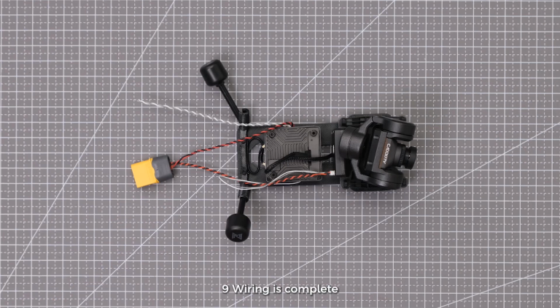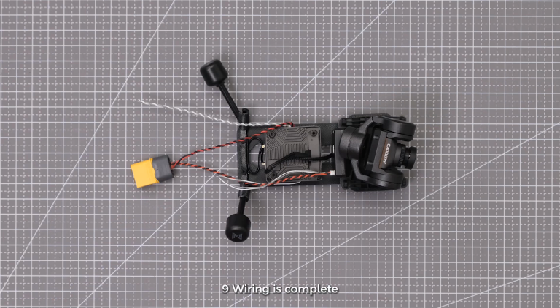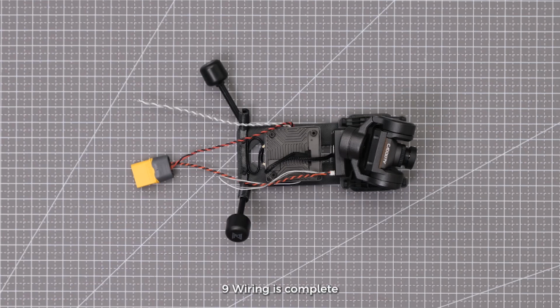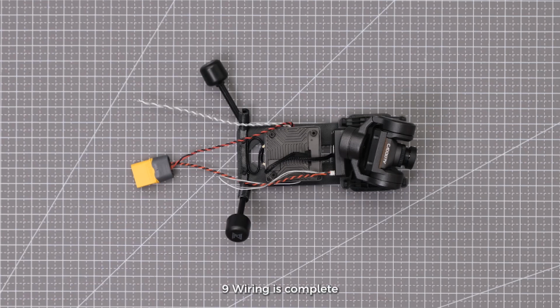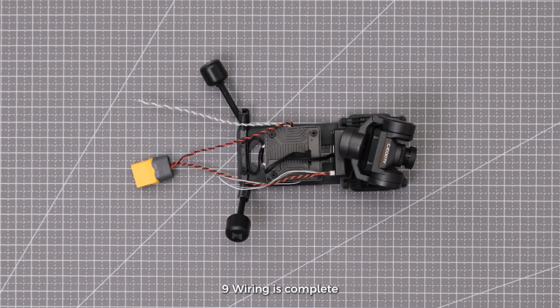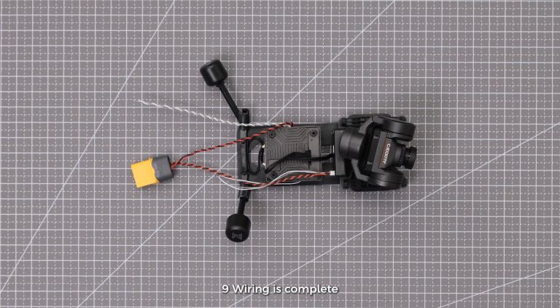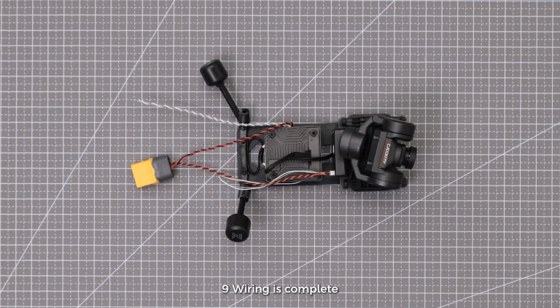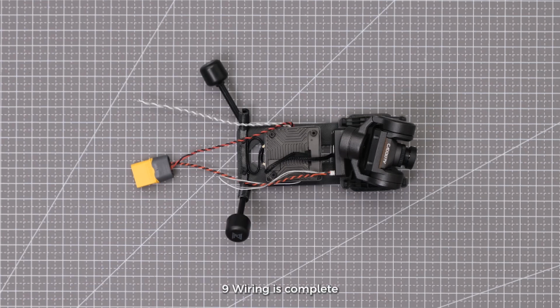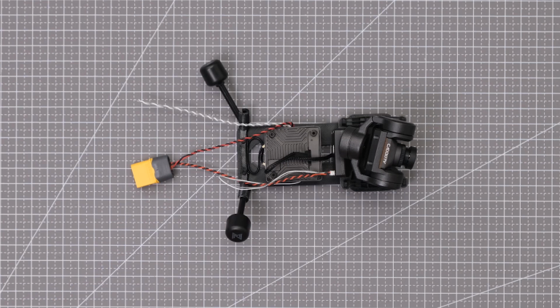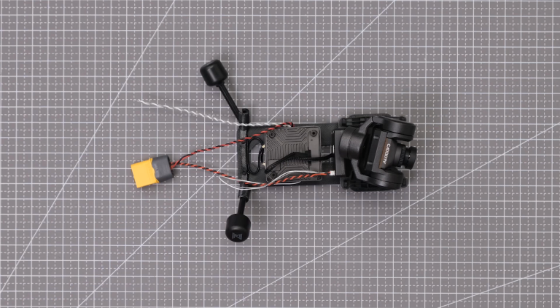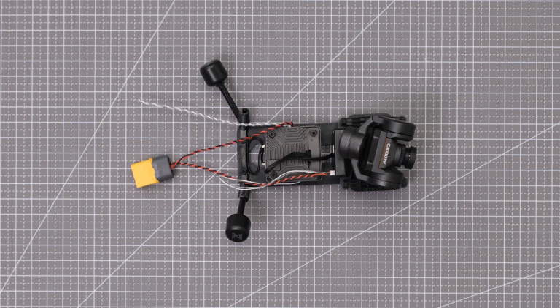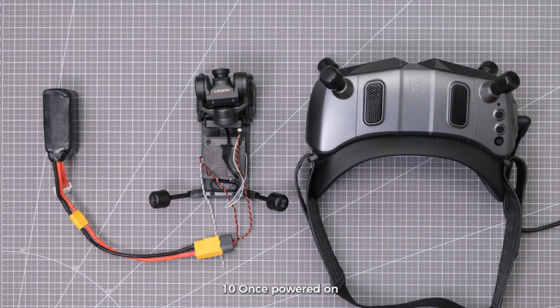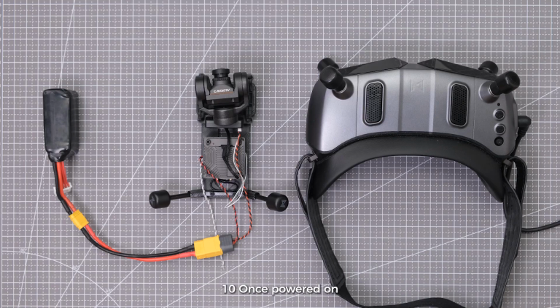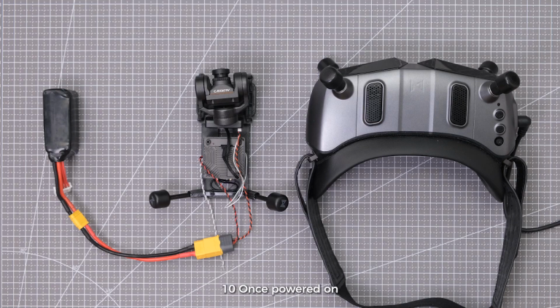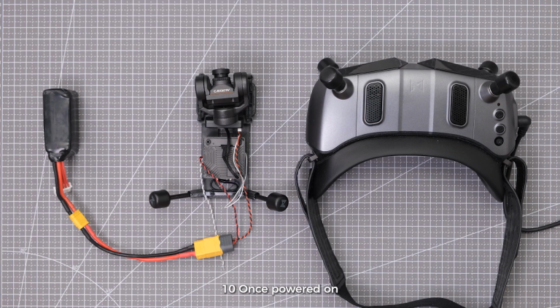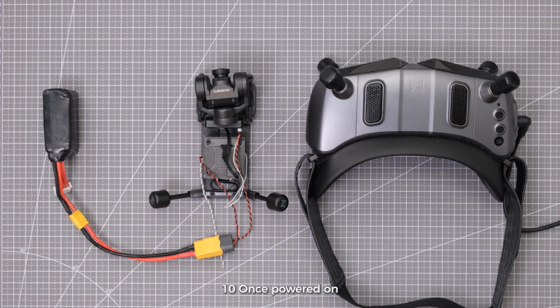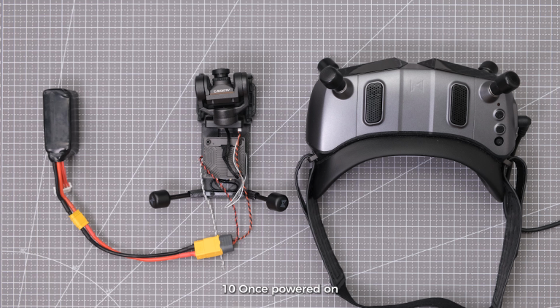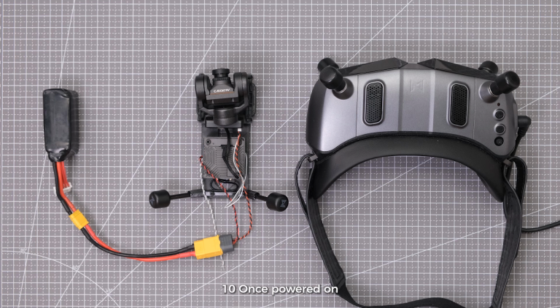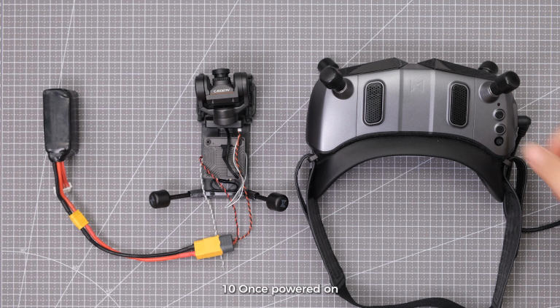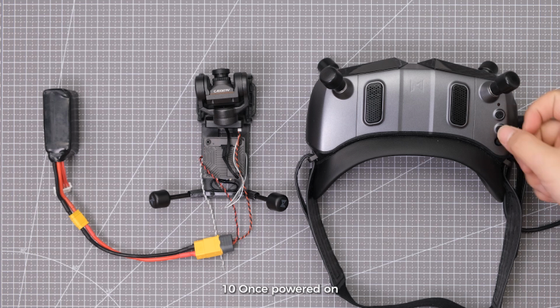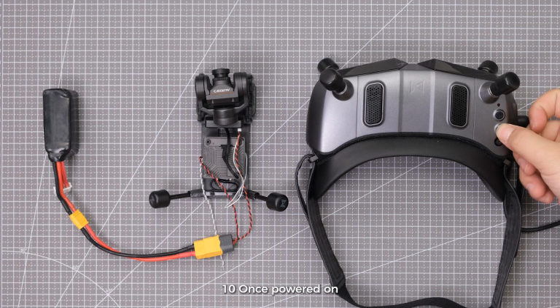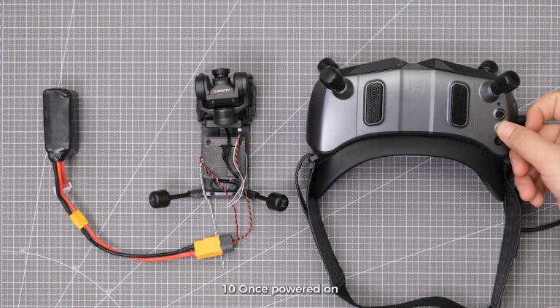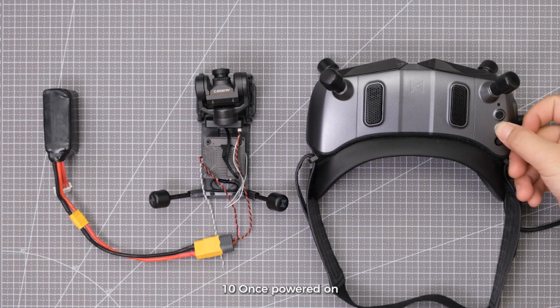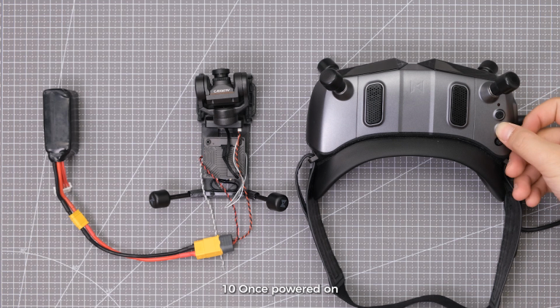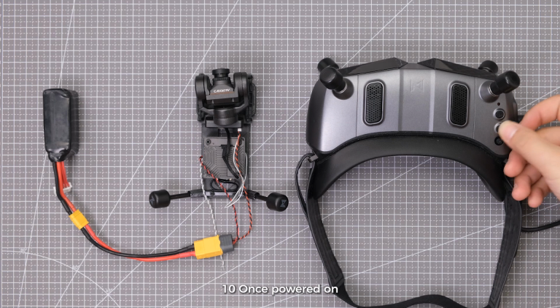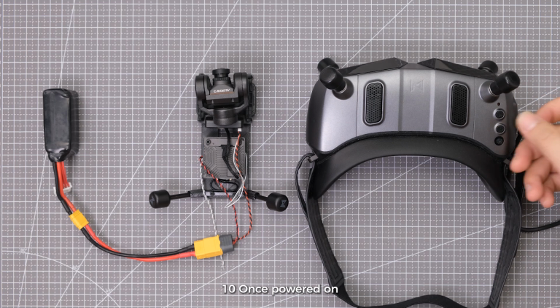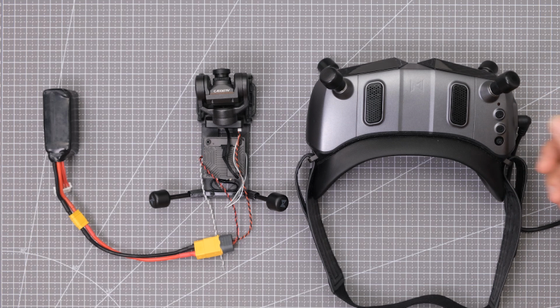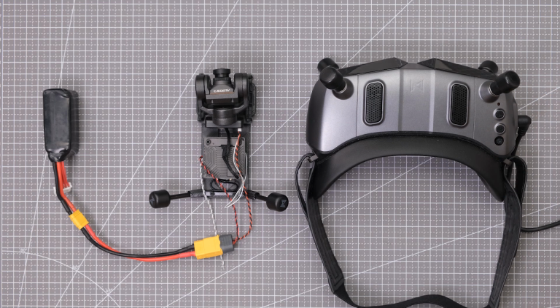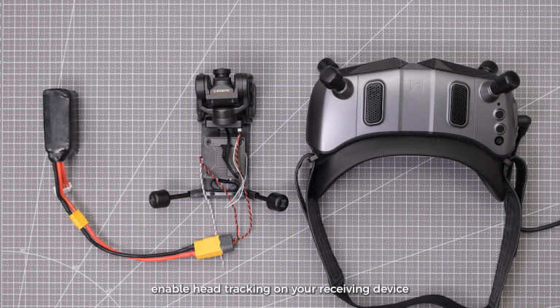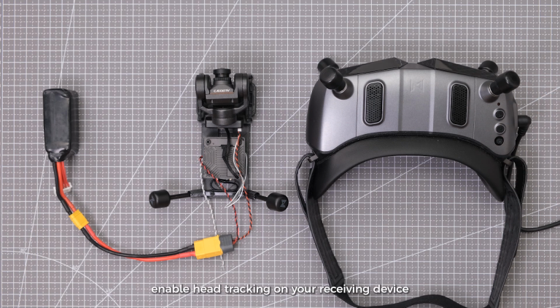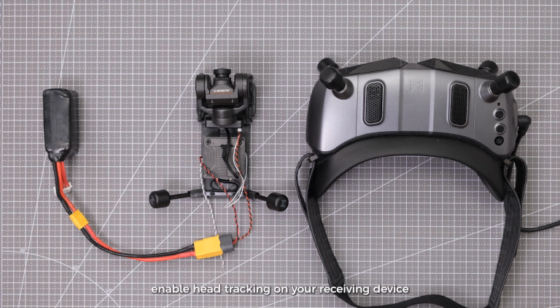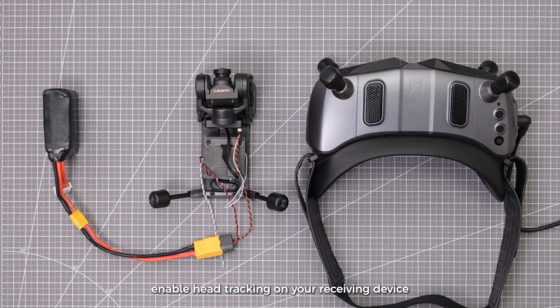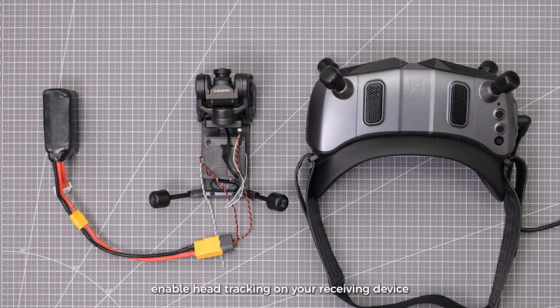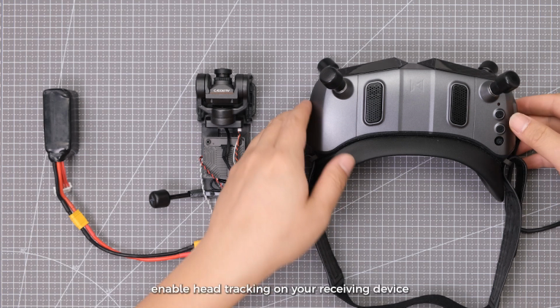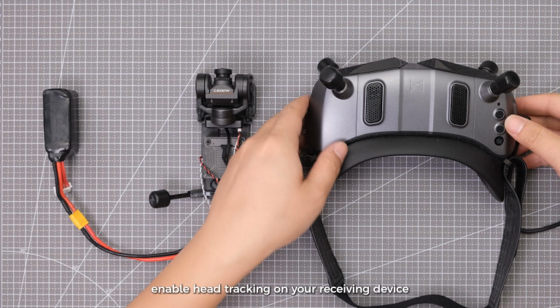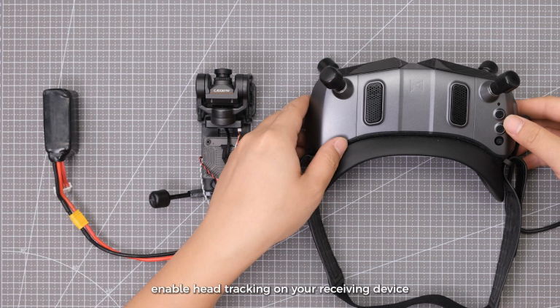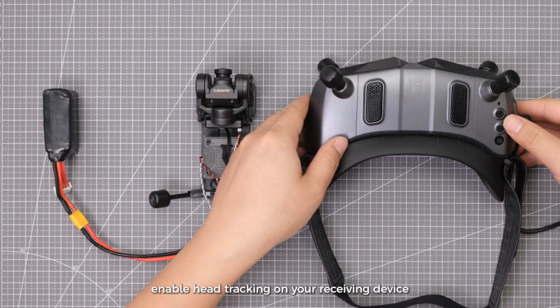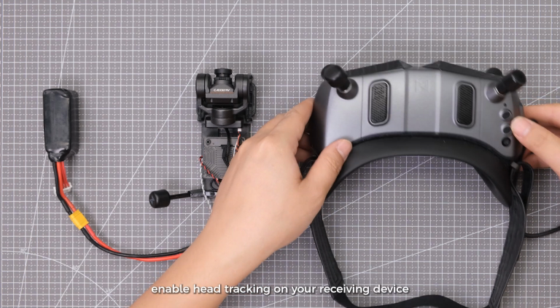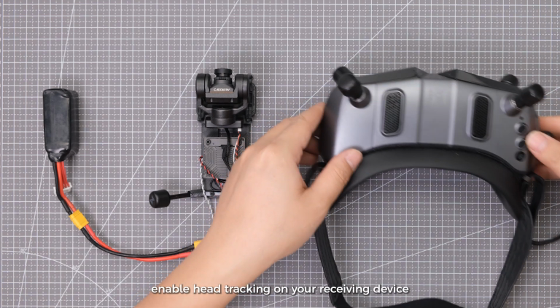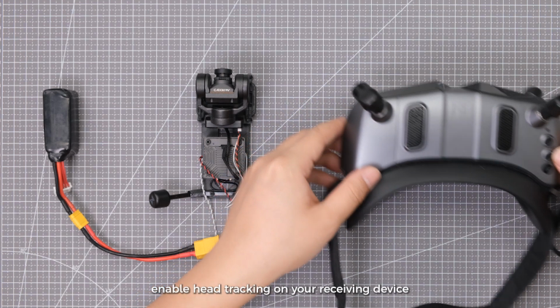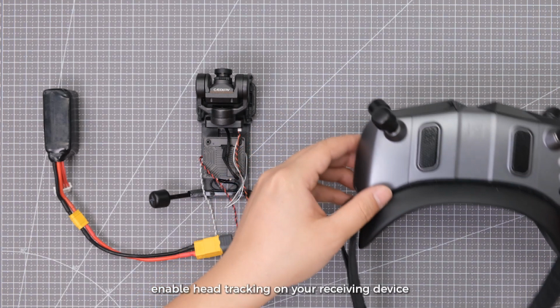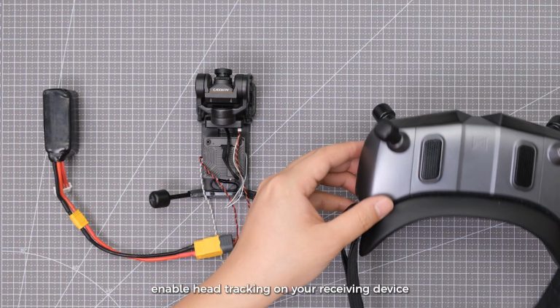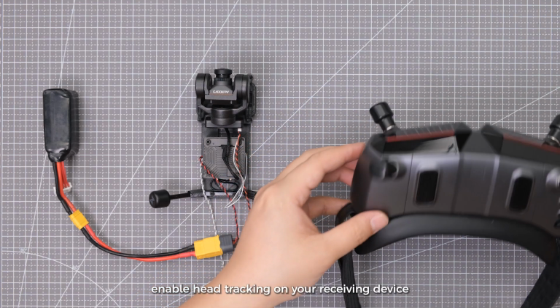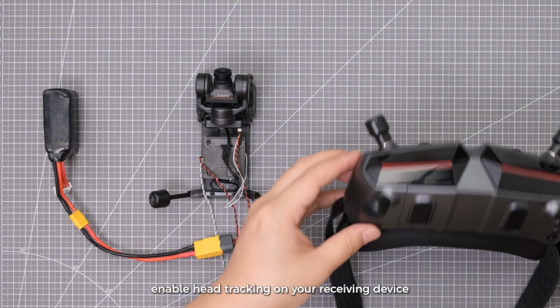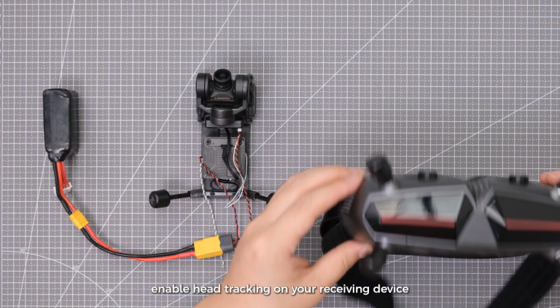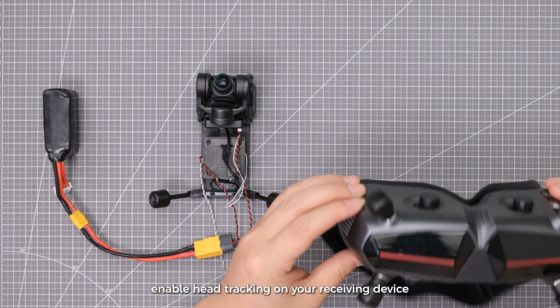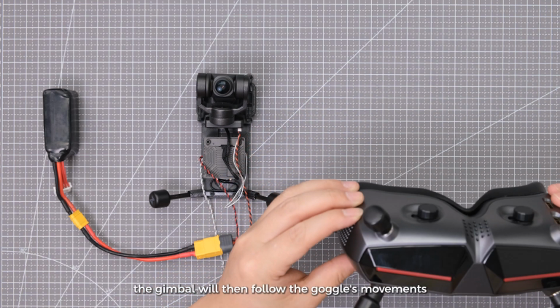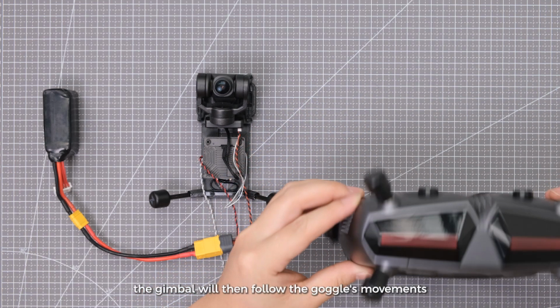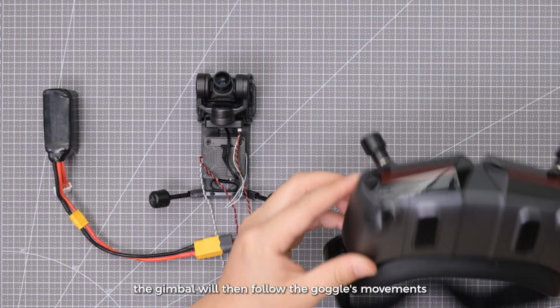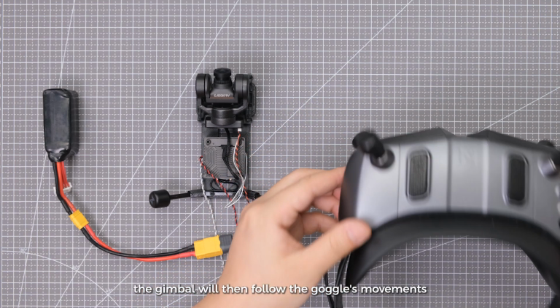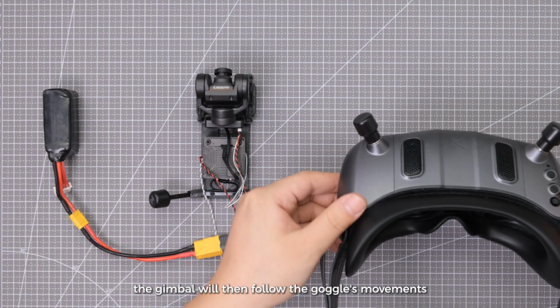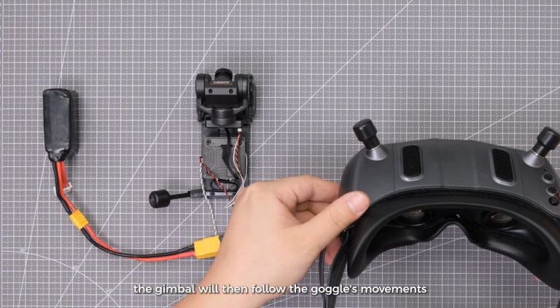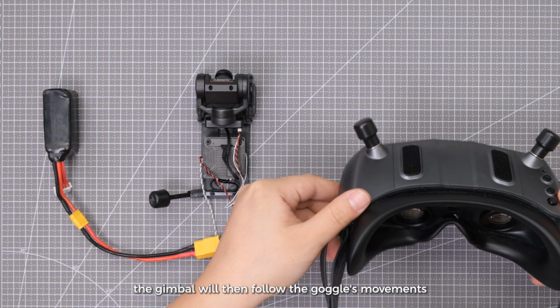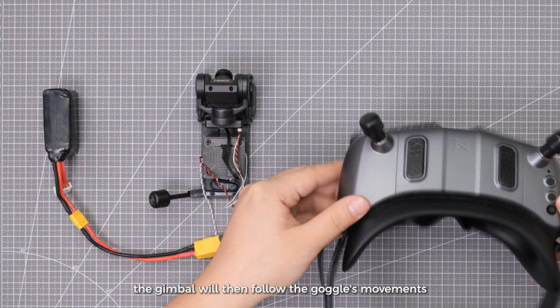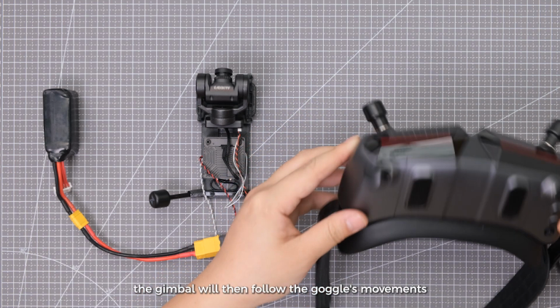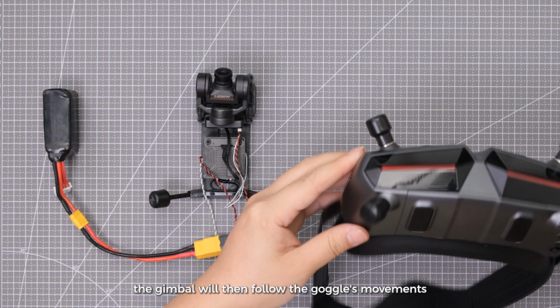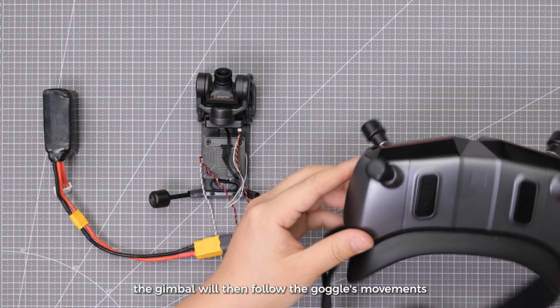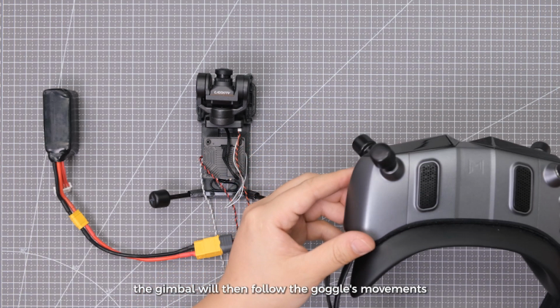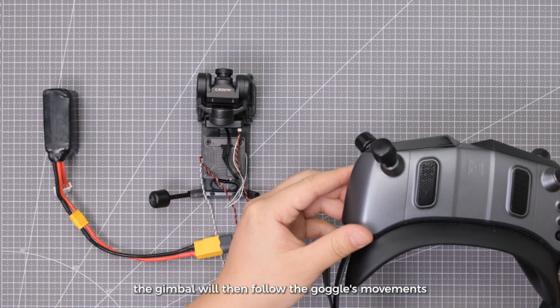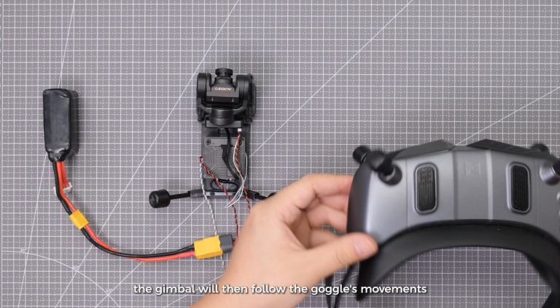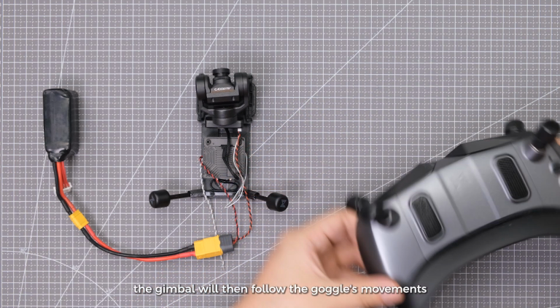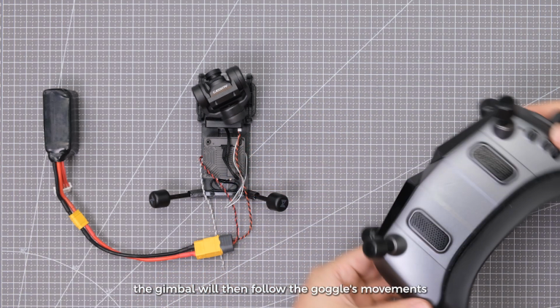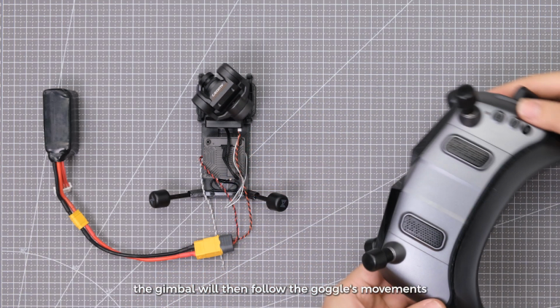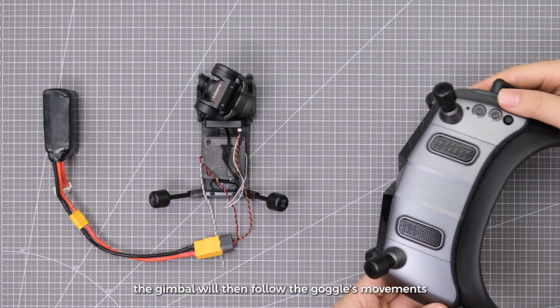Step 9: Wiring is complete. Step 10: Once powered on, enable head tracking on your receiving device. The gimbal will then follow the goggles' movements.